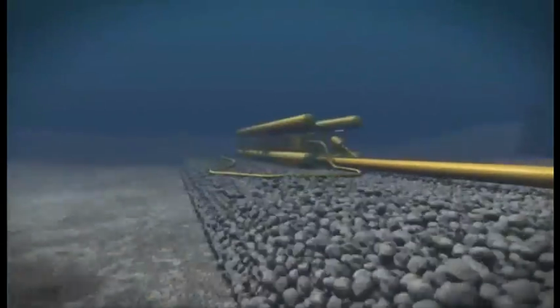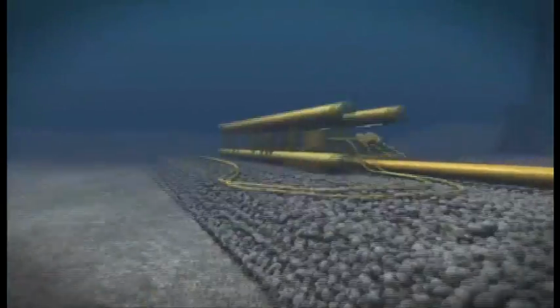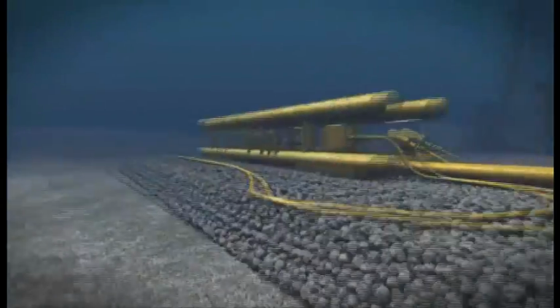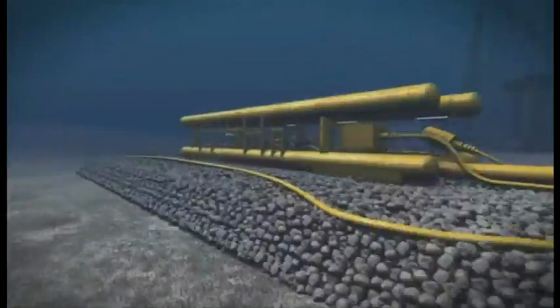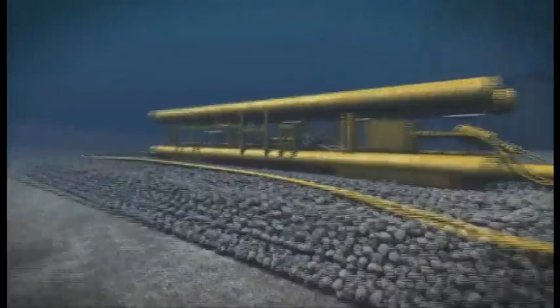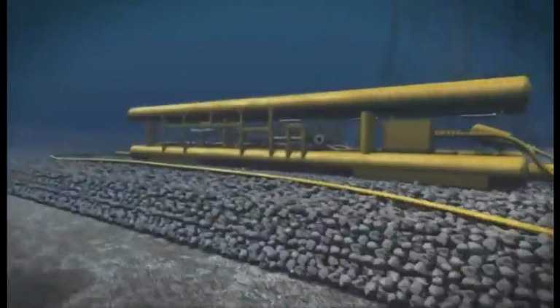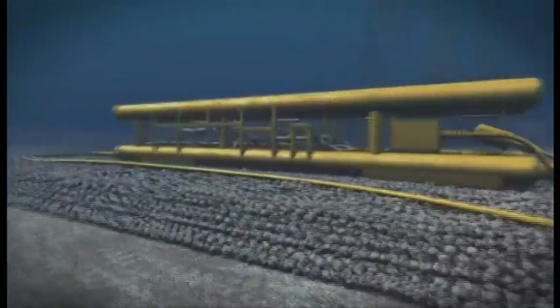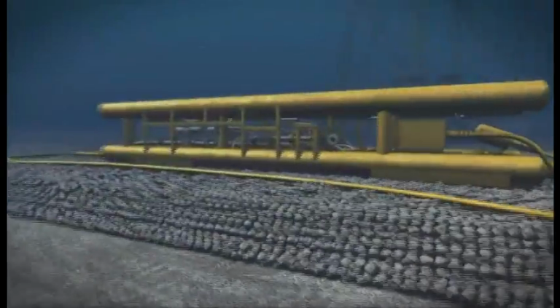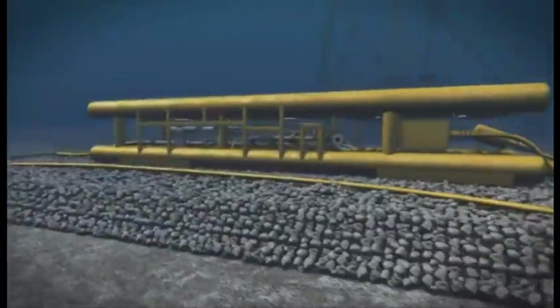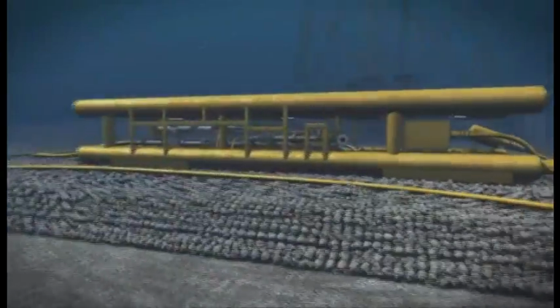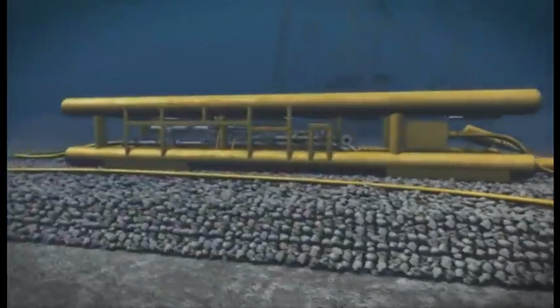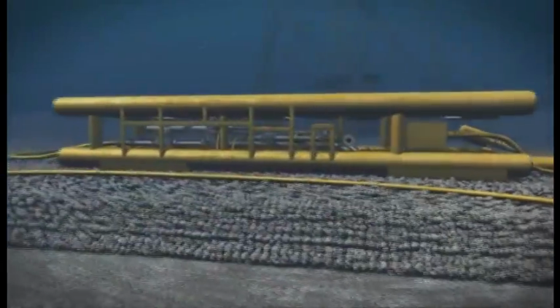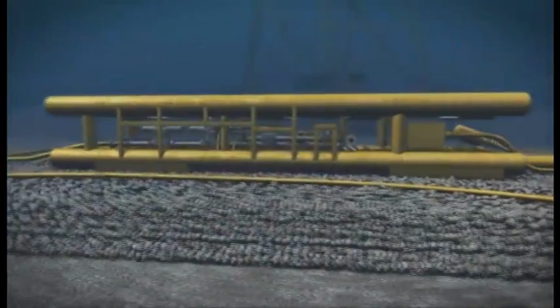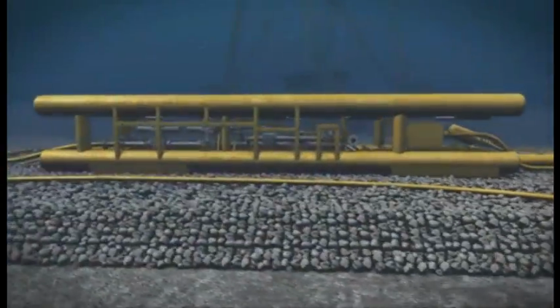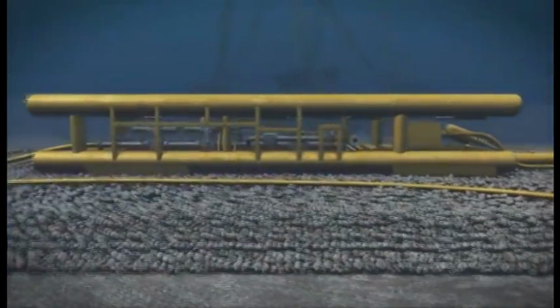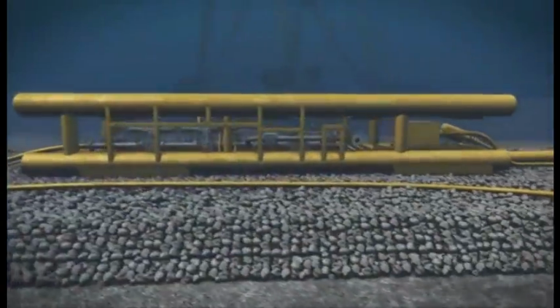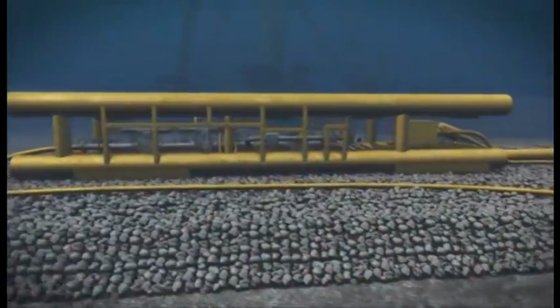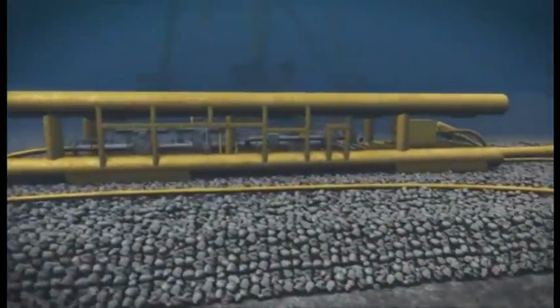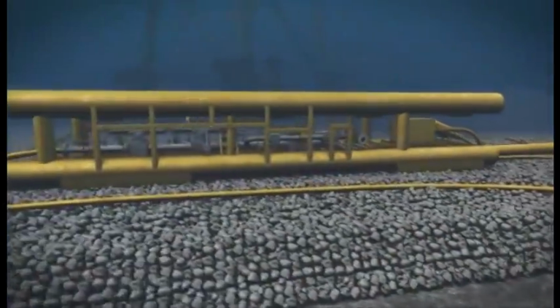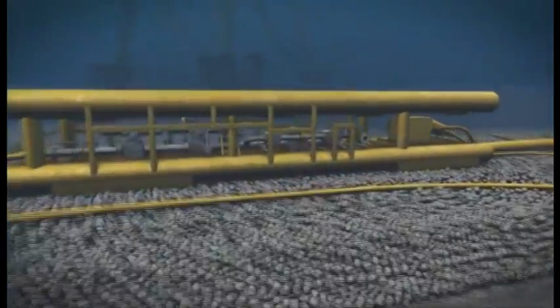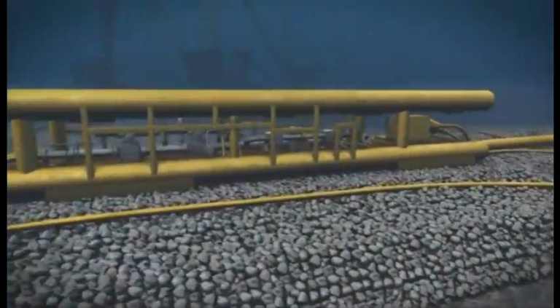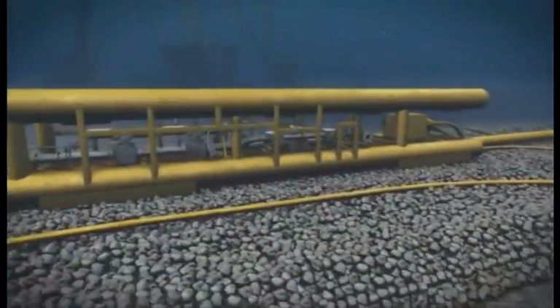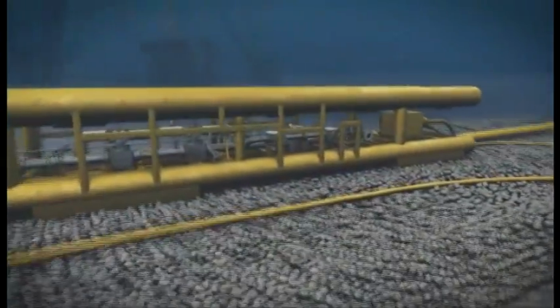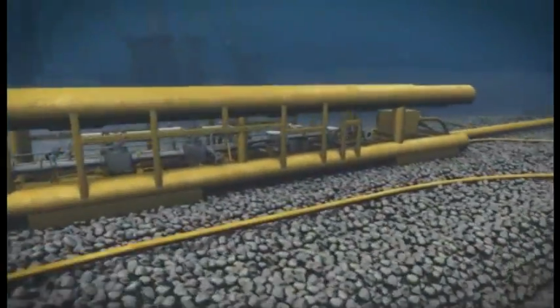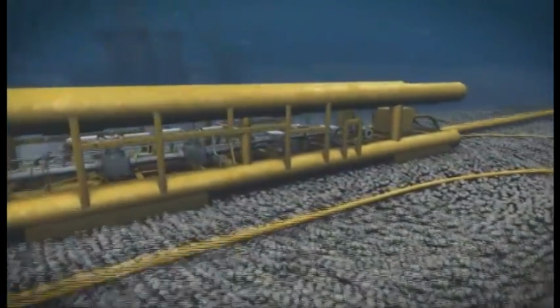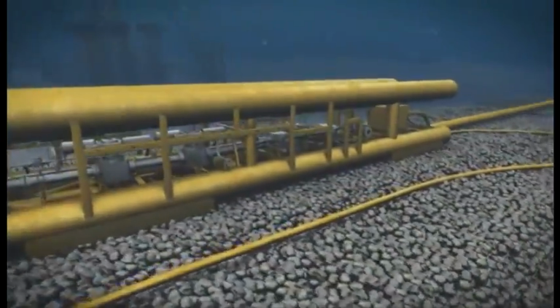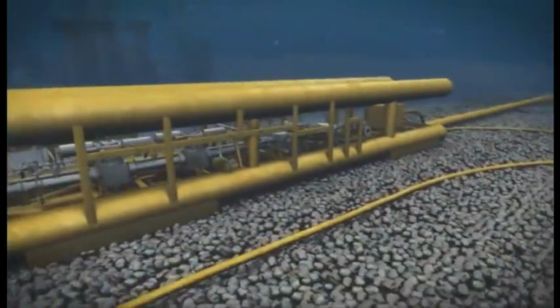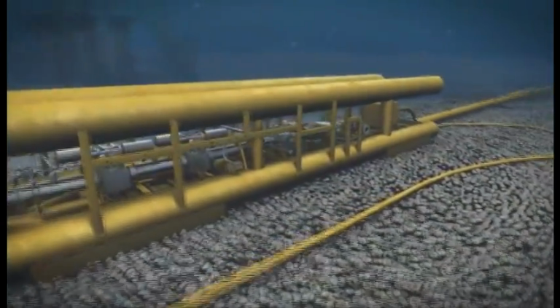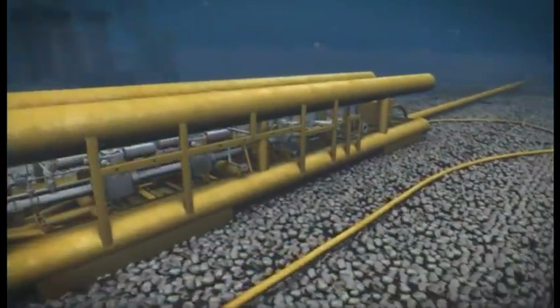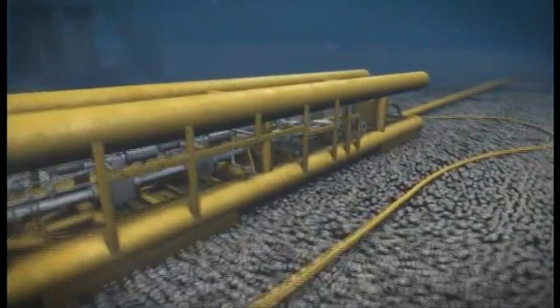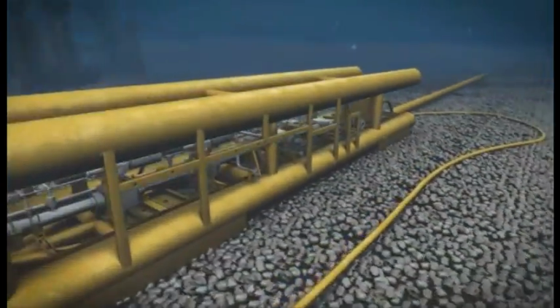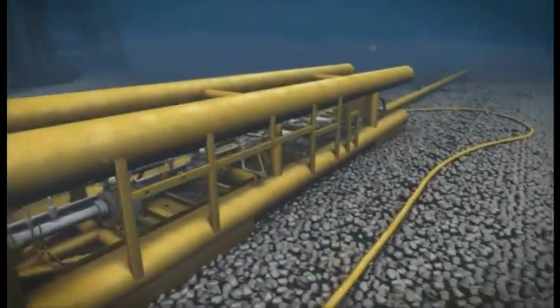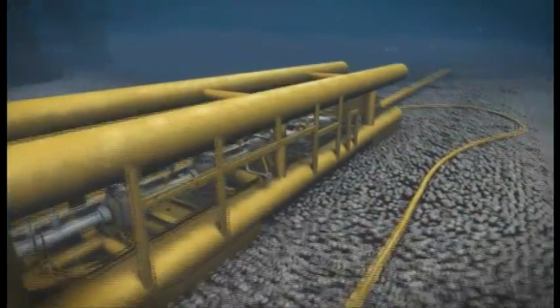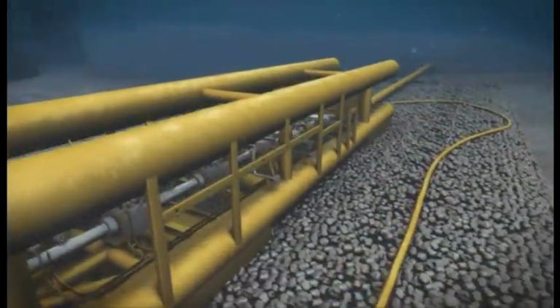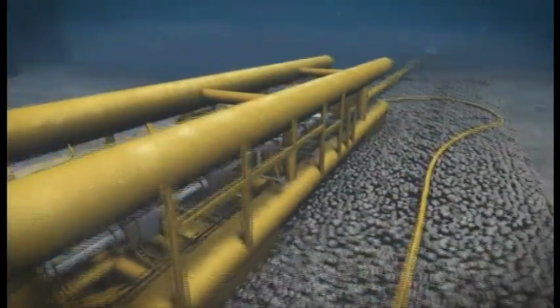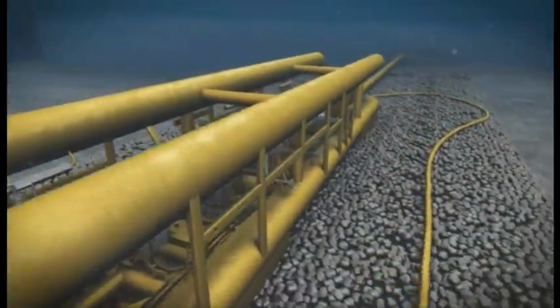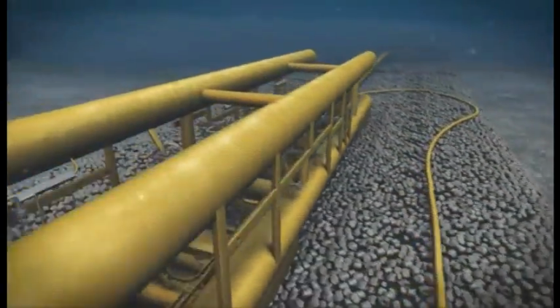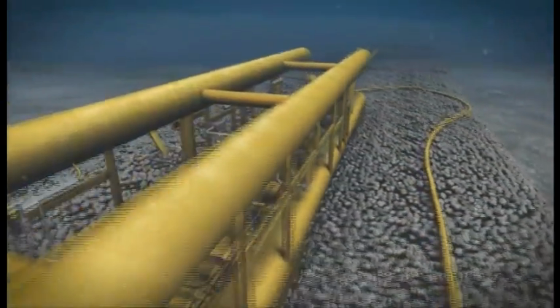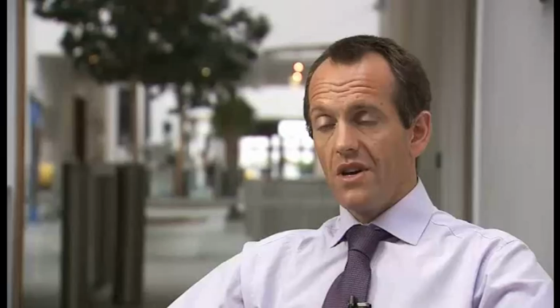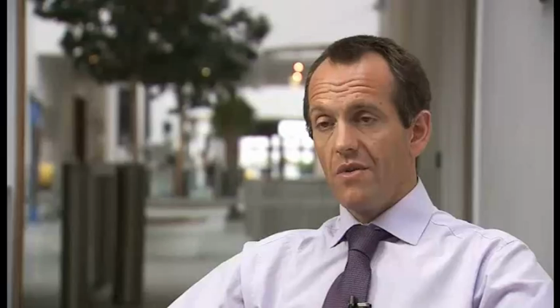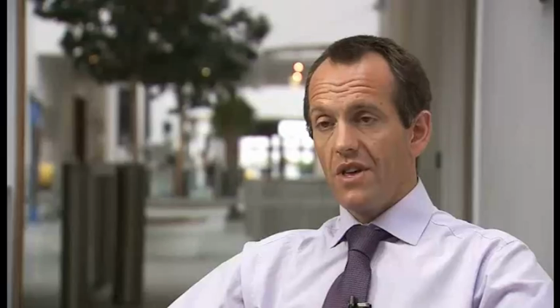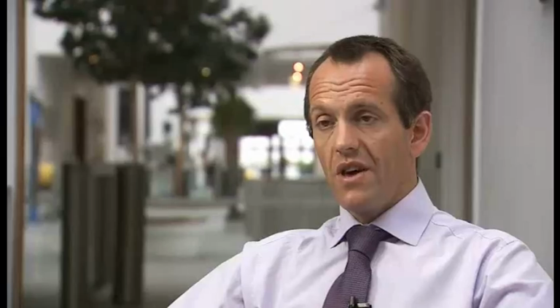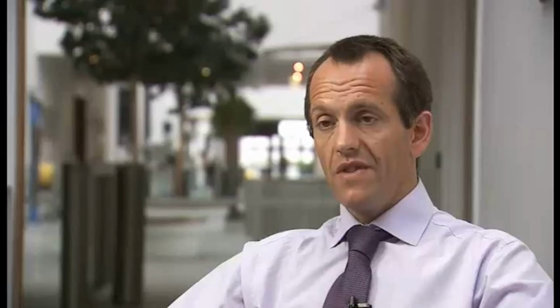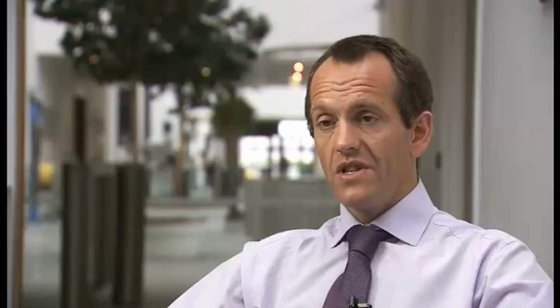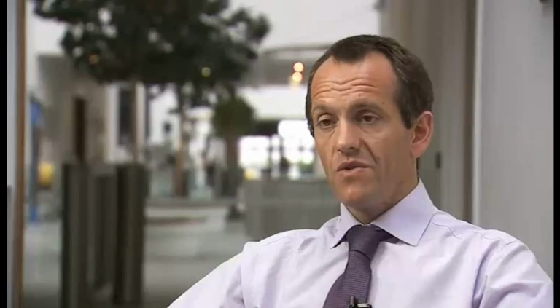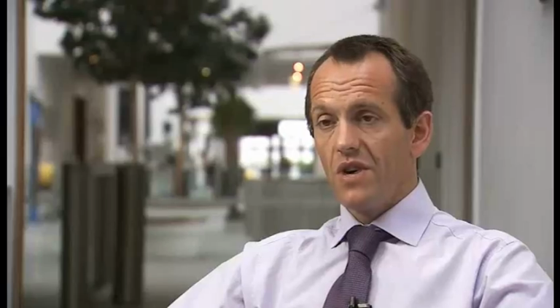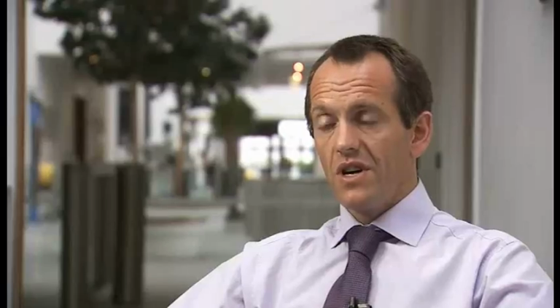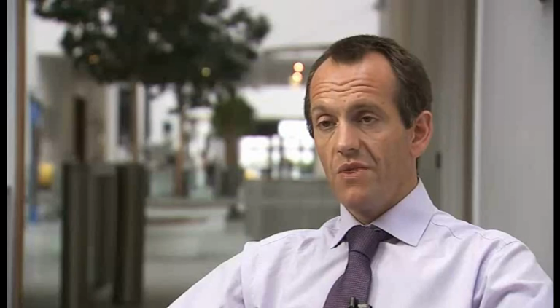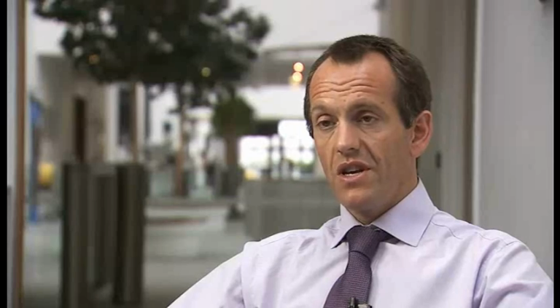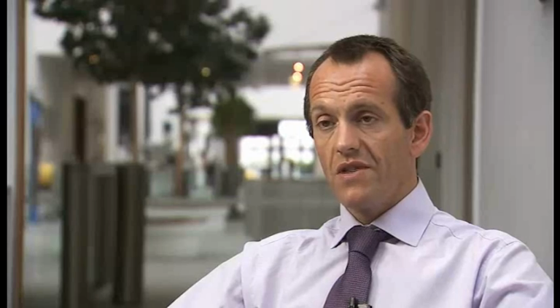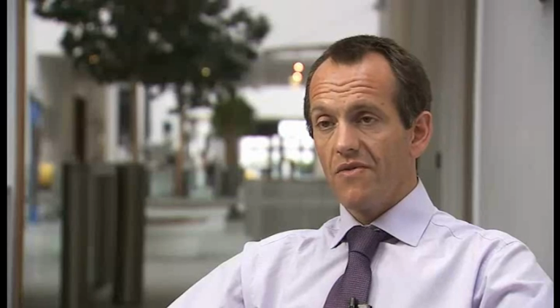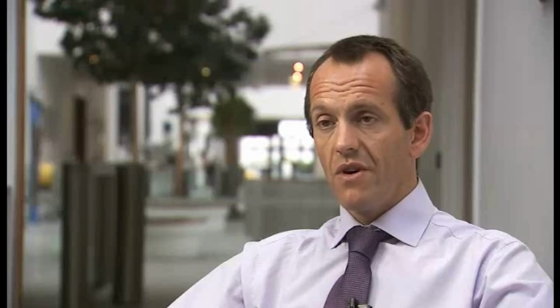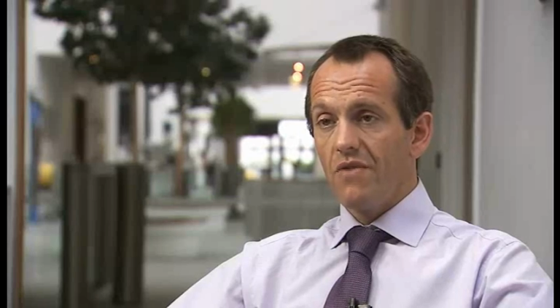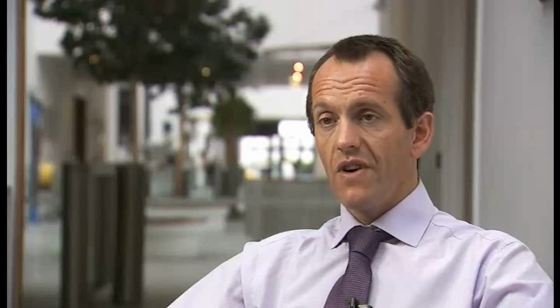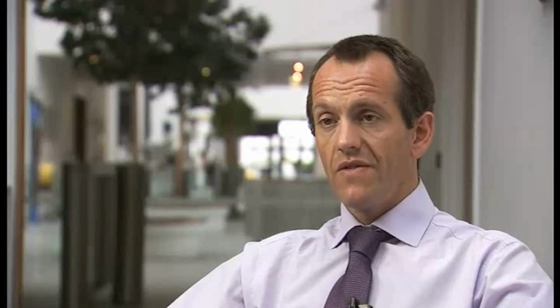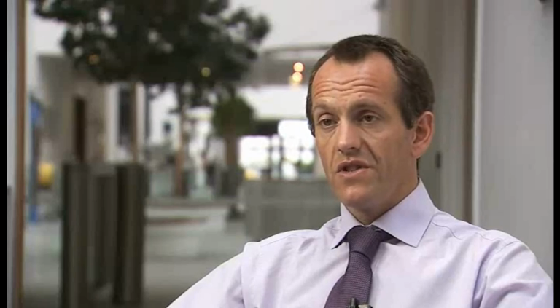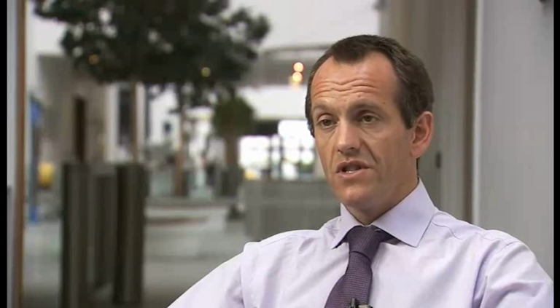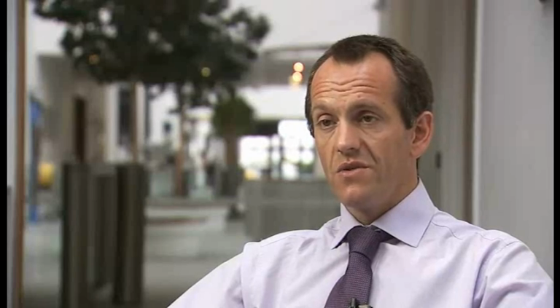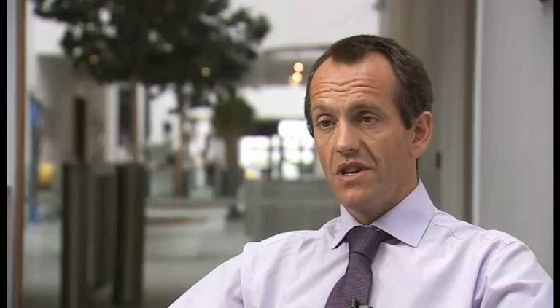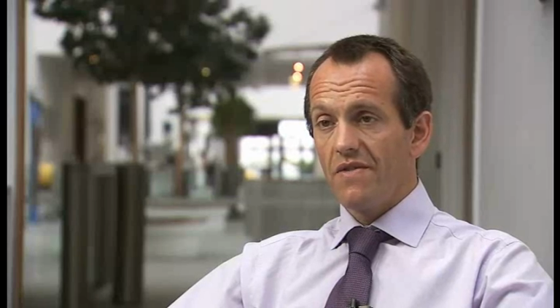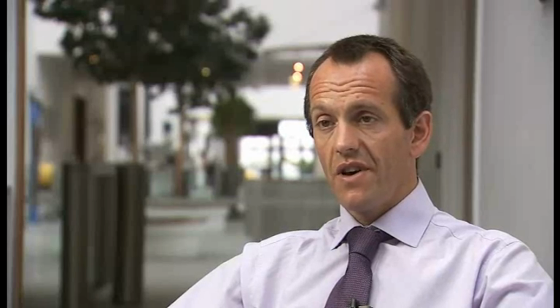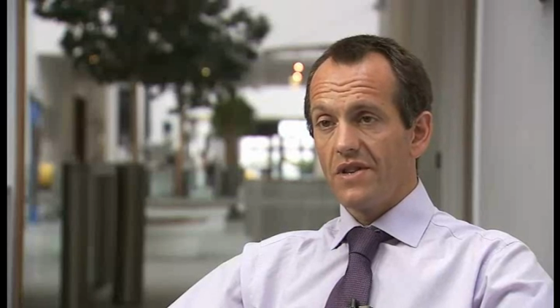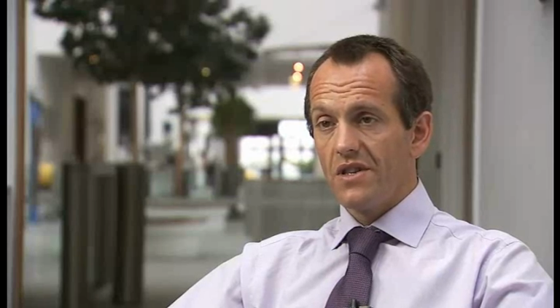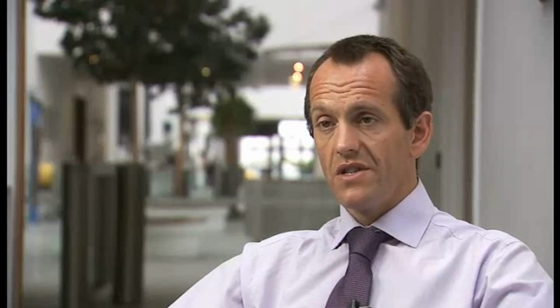To date, Subsea 7 have installed bundles in up to 350 metres water depth, with the heaviest towhead weight of about 525 tons.